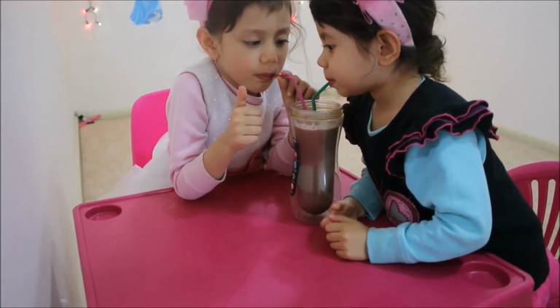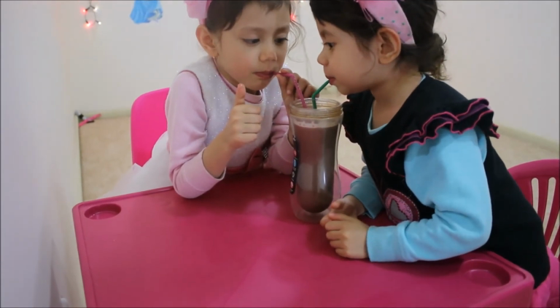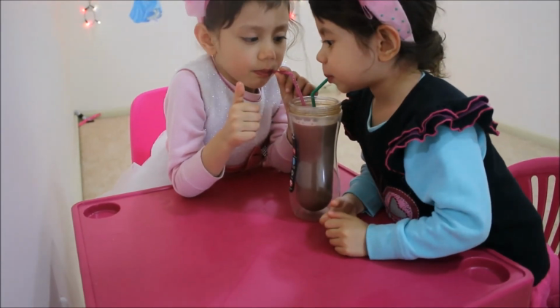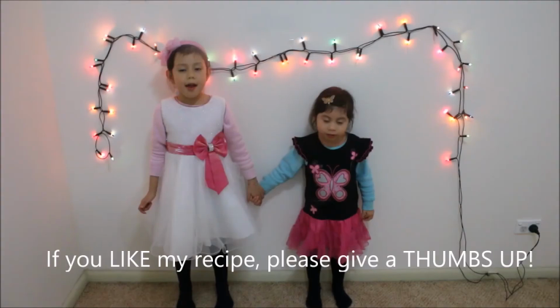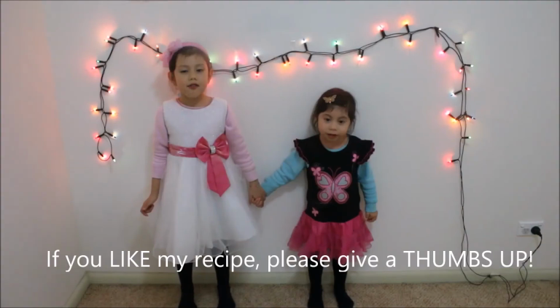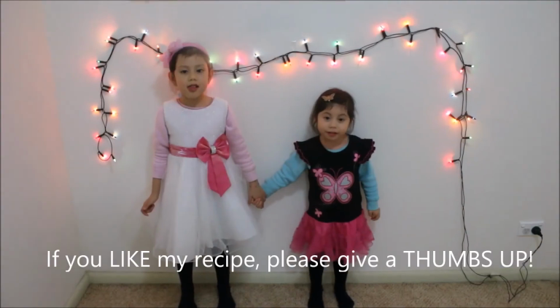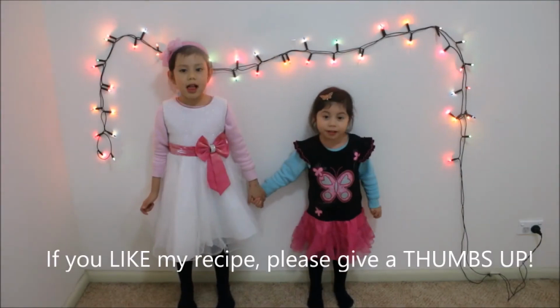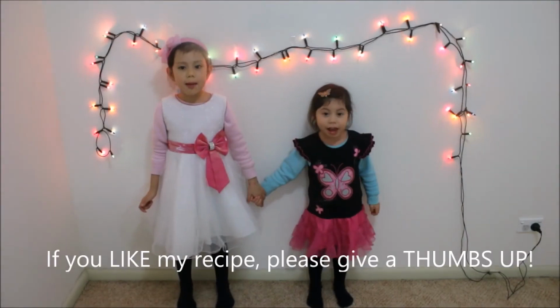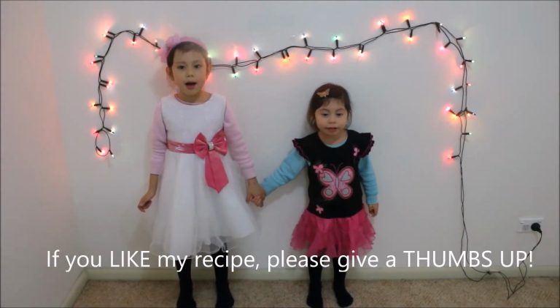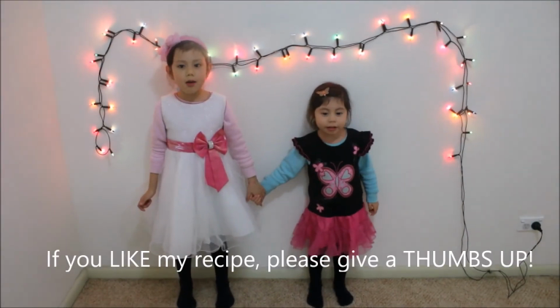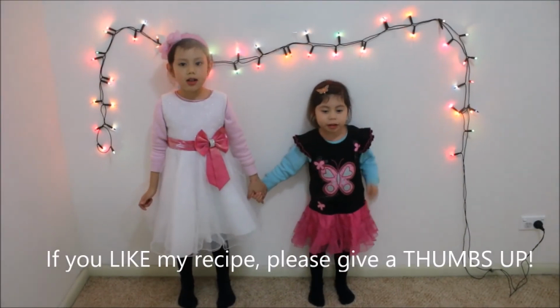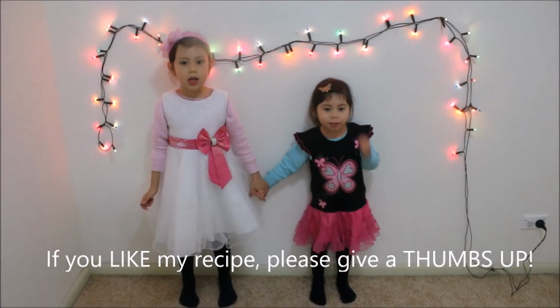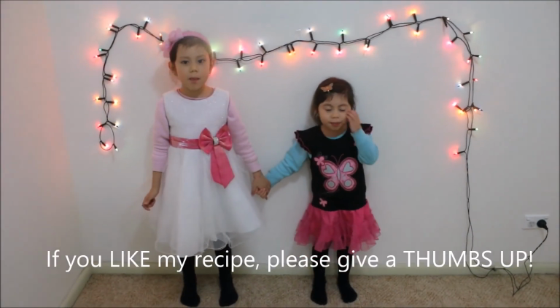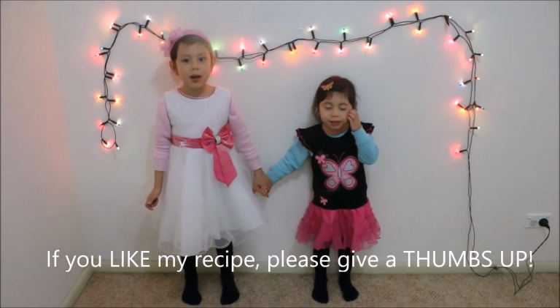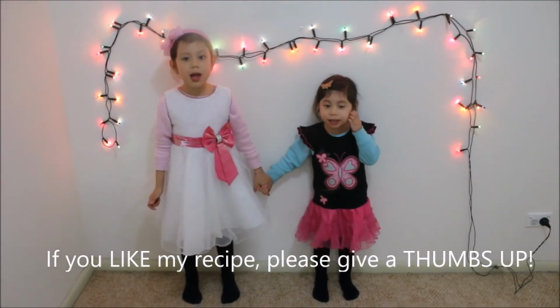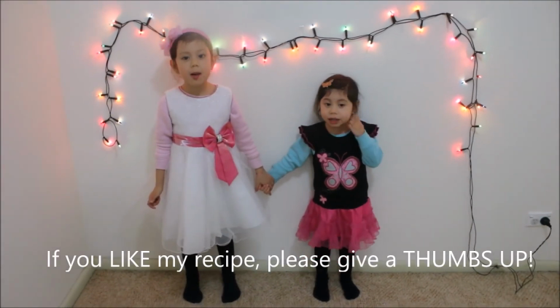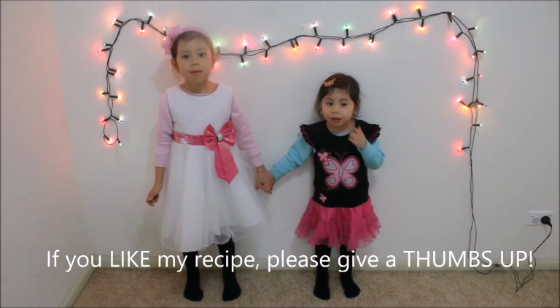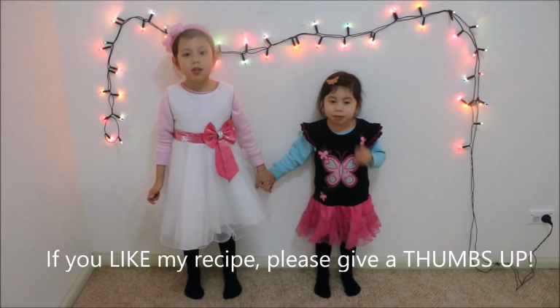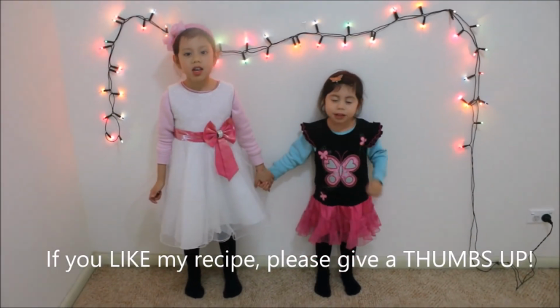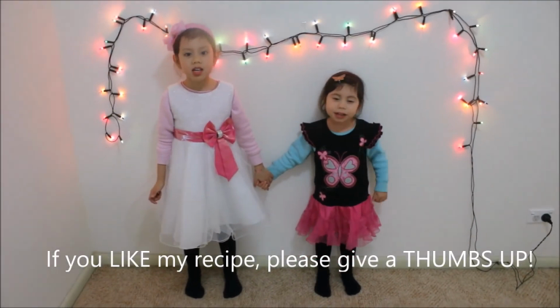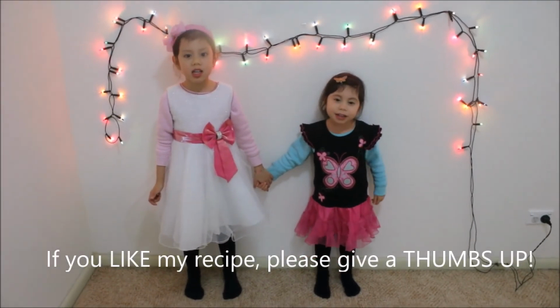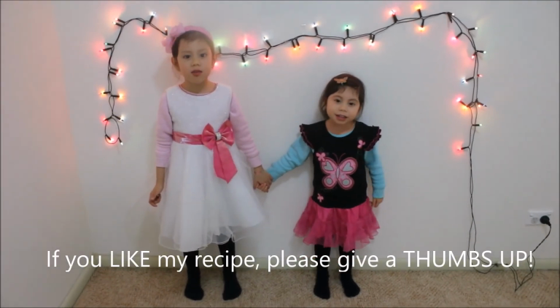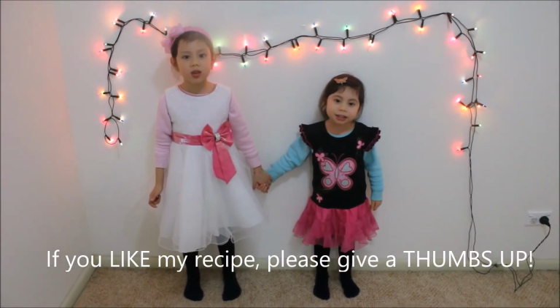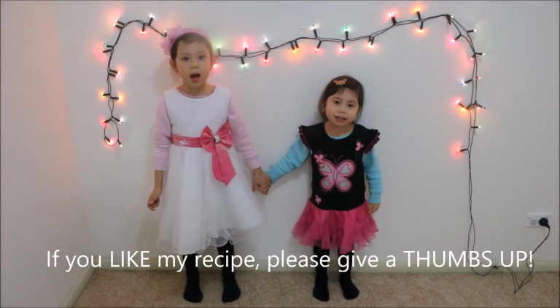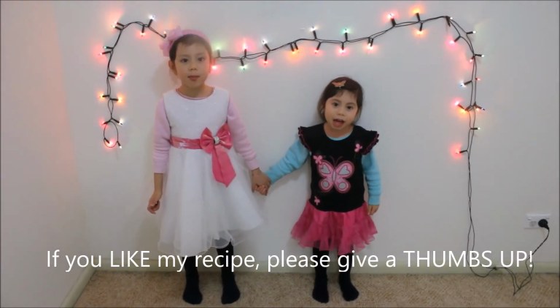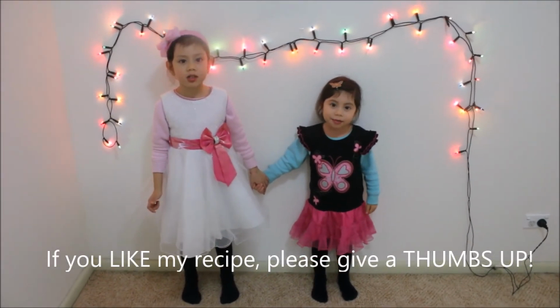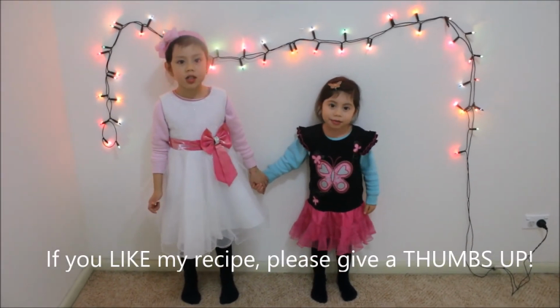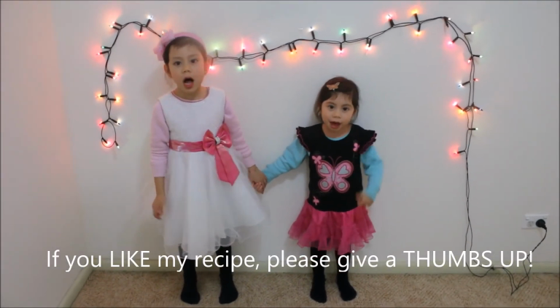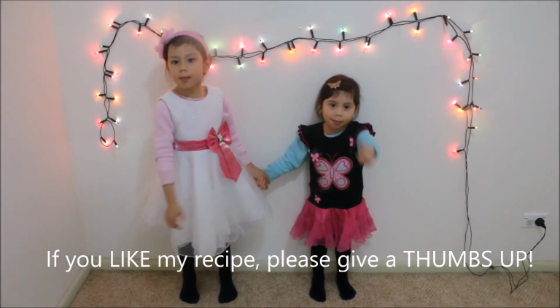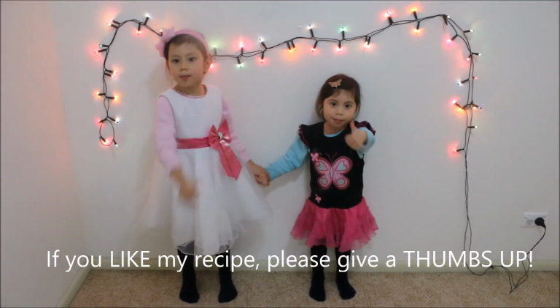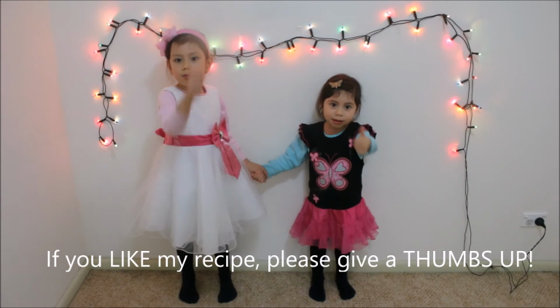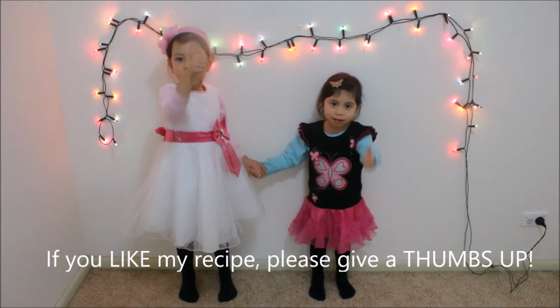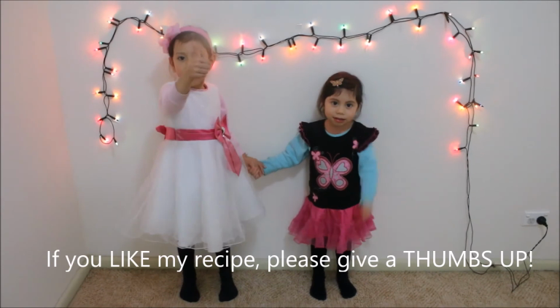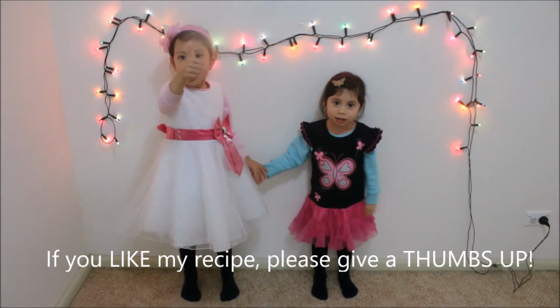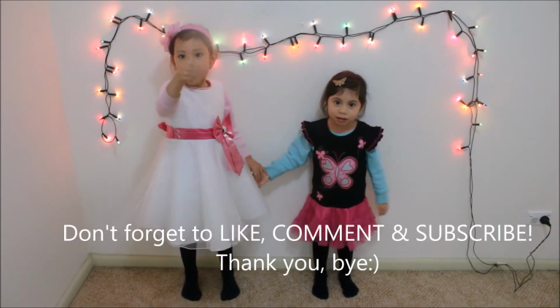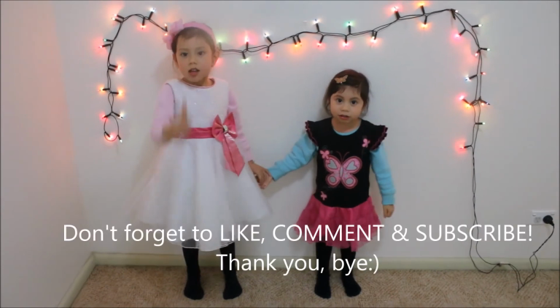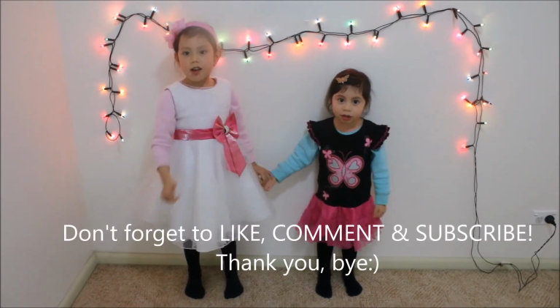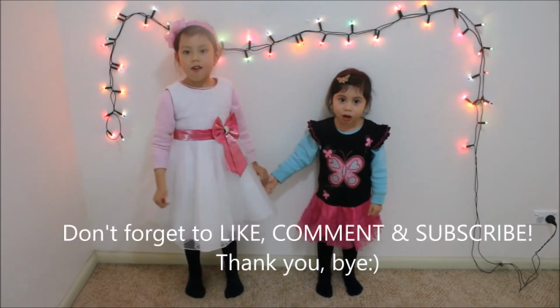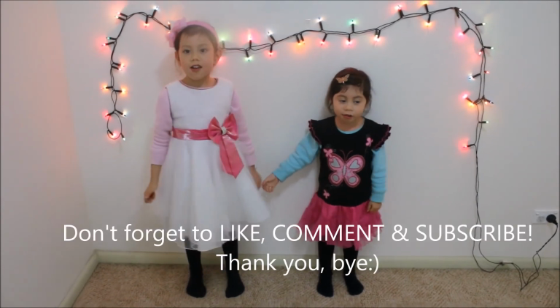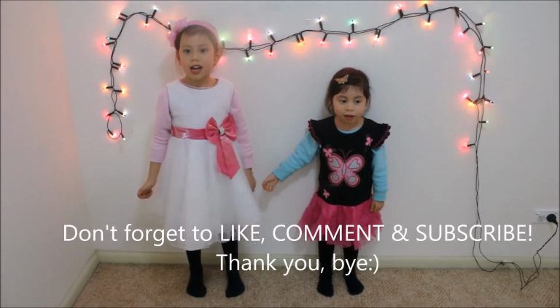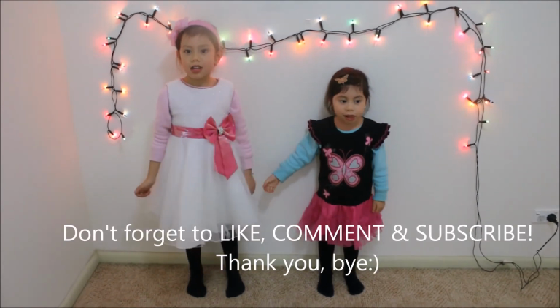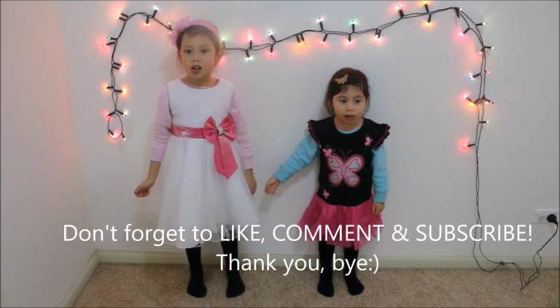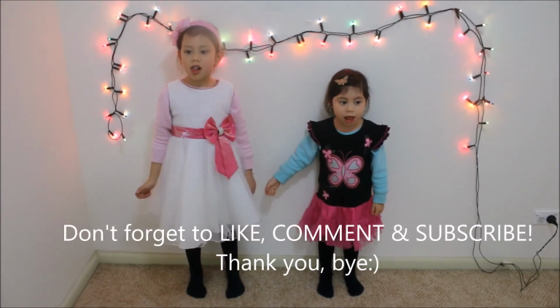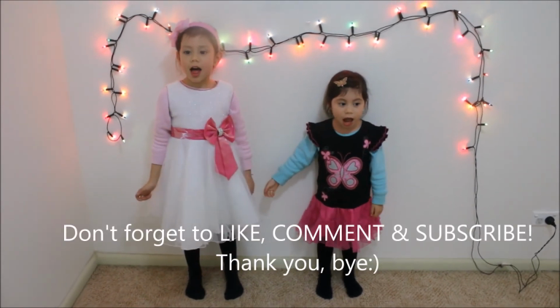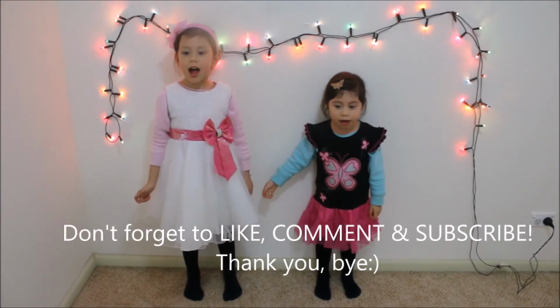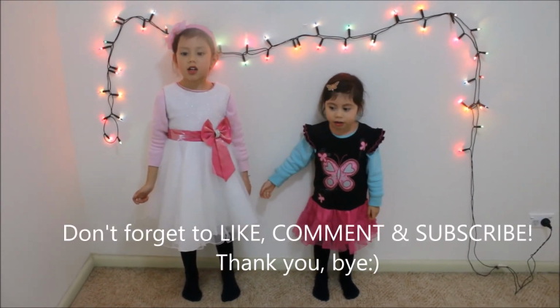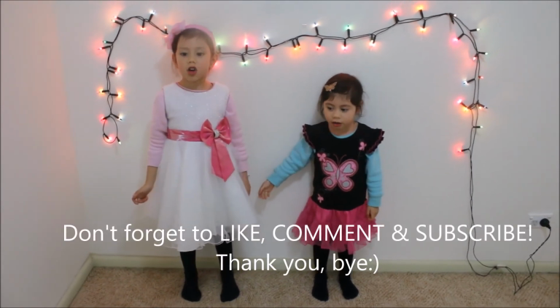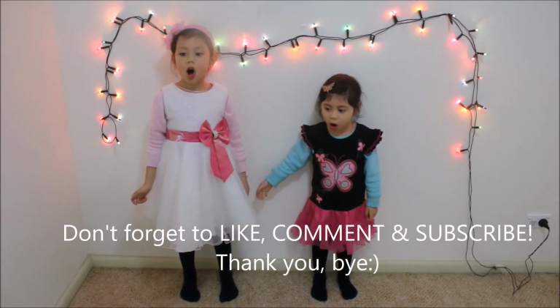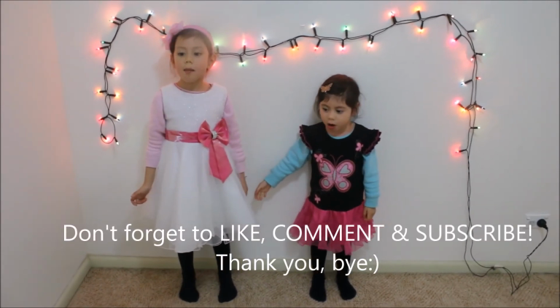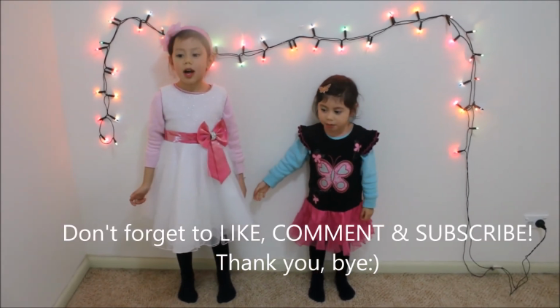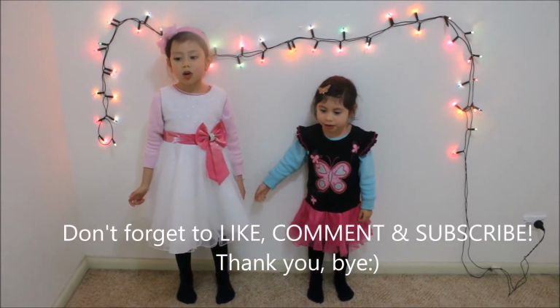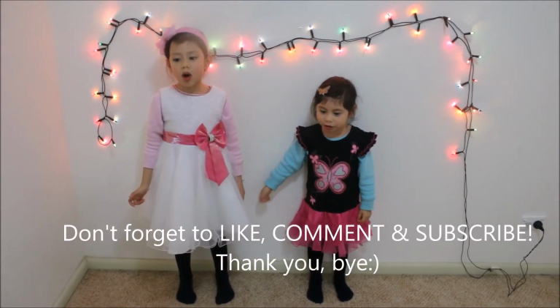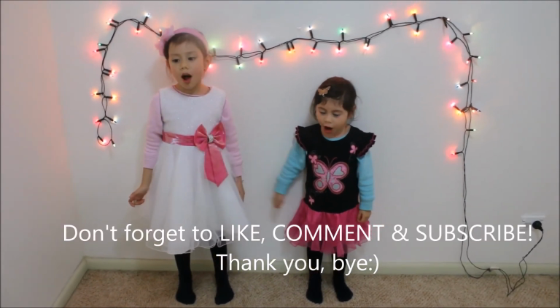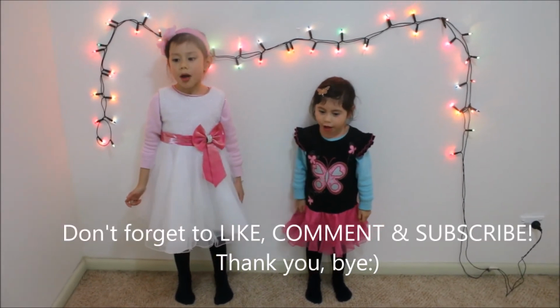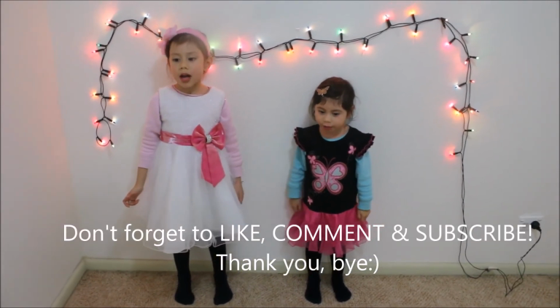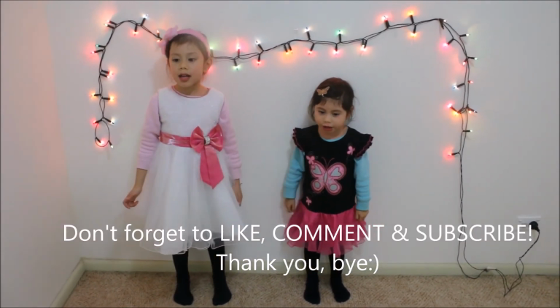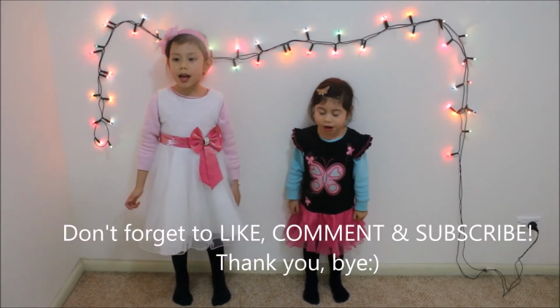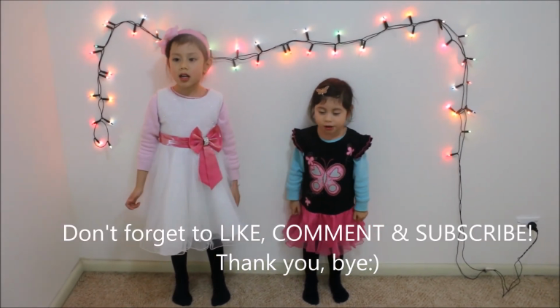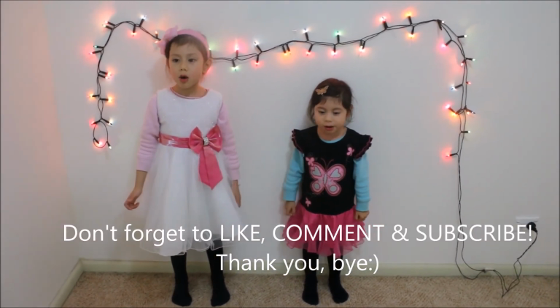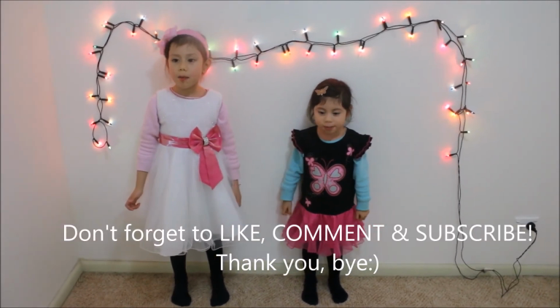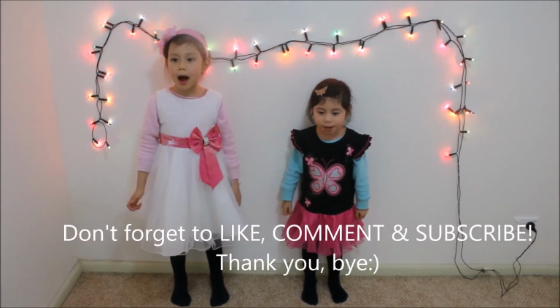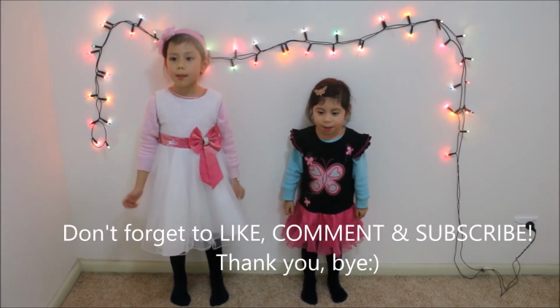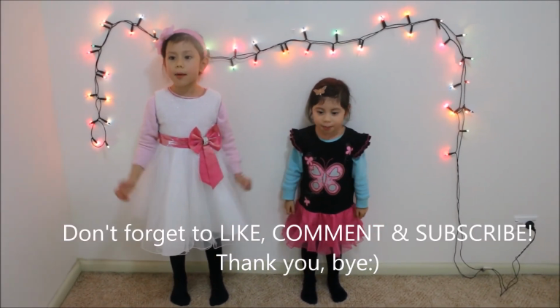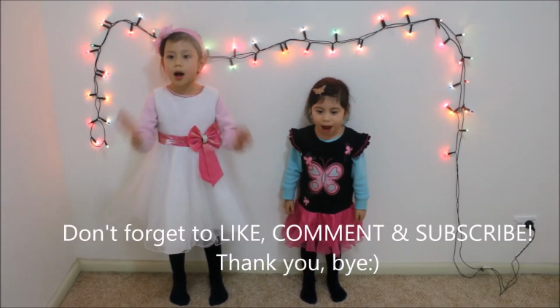If you like our recipe, please leave a thumbs up and subscribe. Don't forget to like, comment, and subscribe. Thank you, bye-bye!